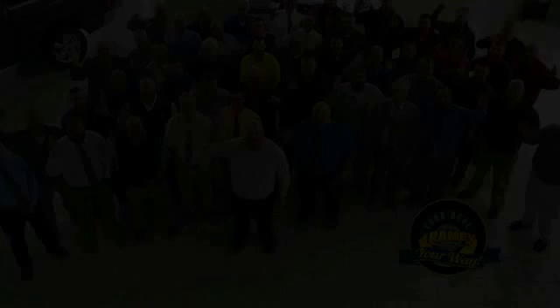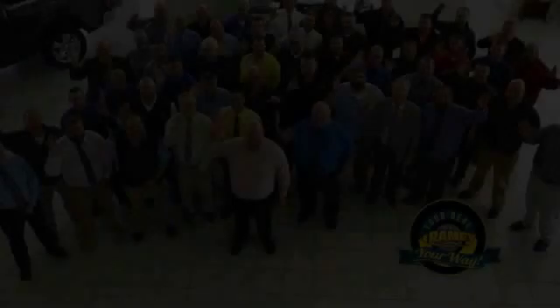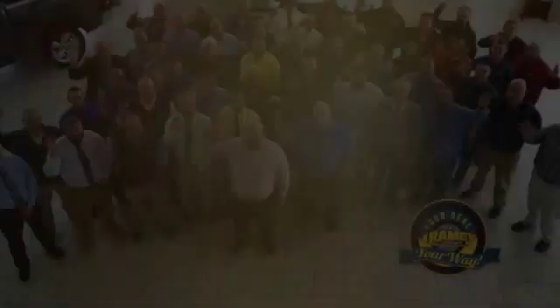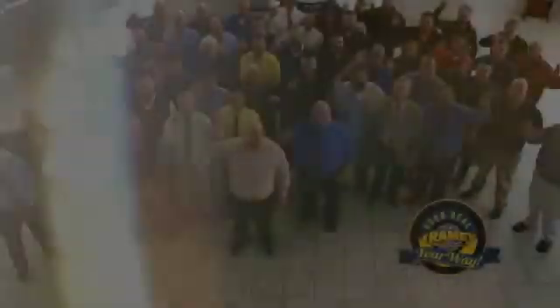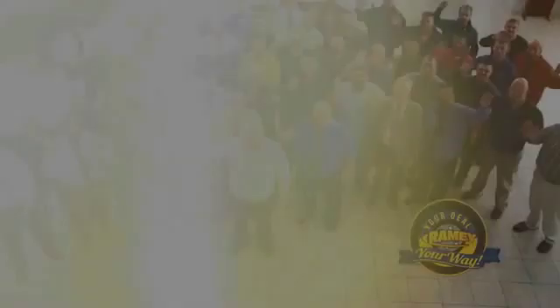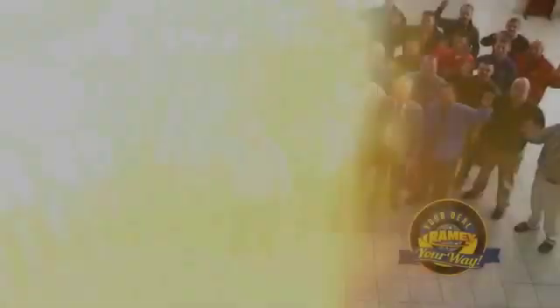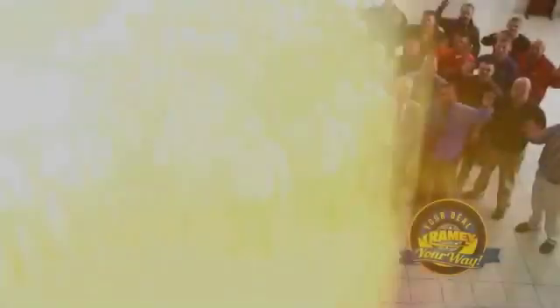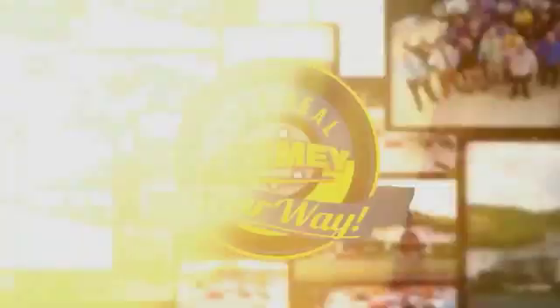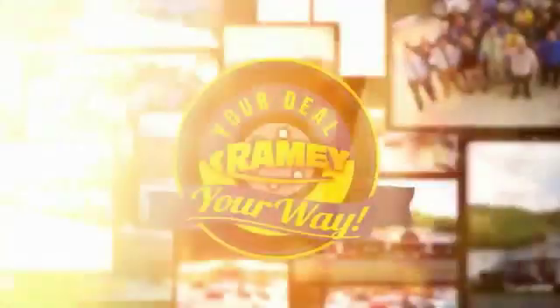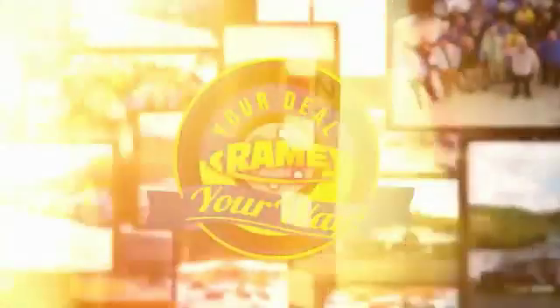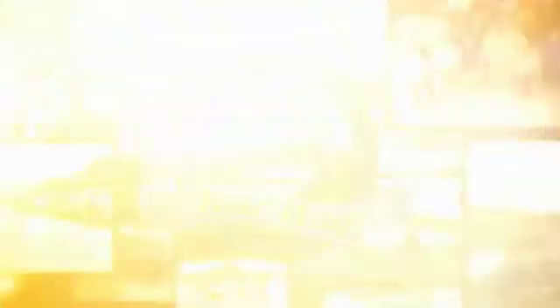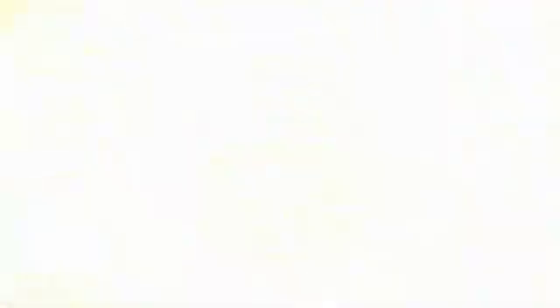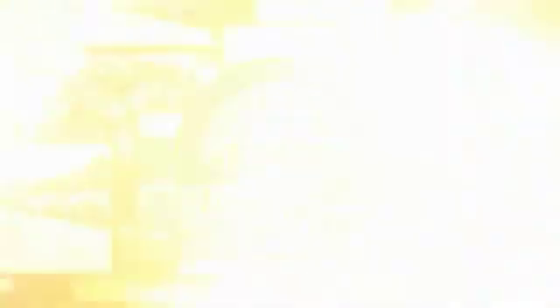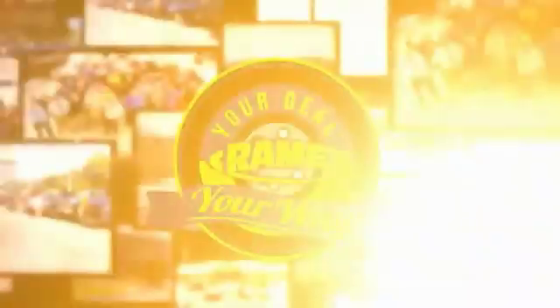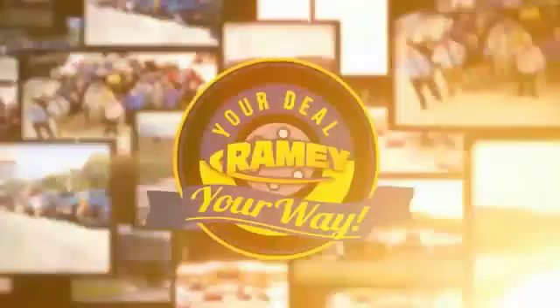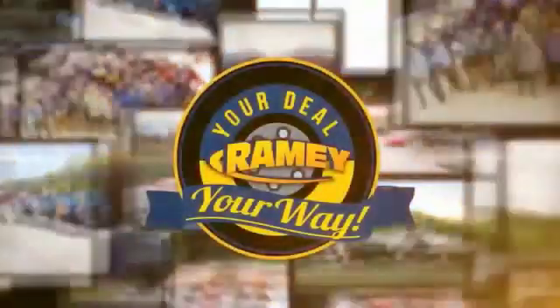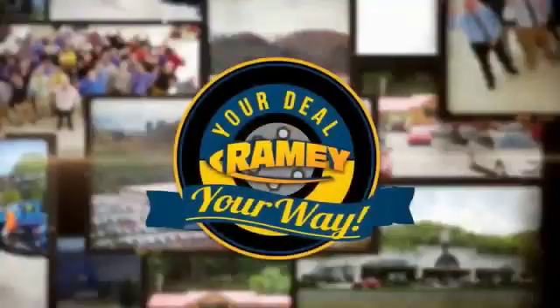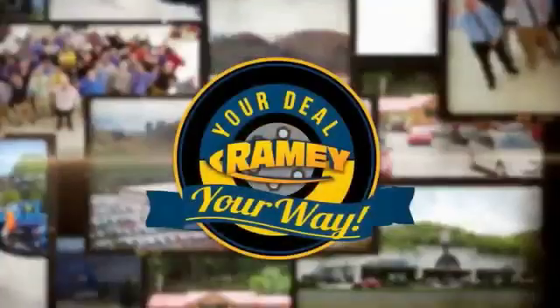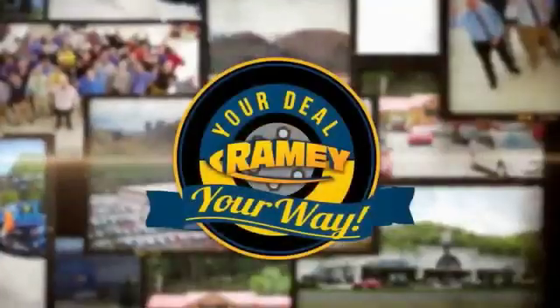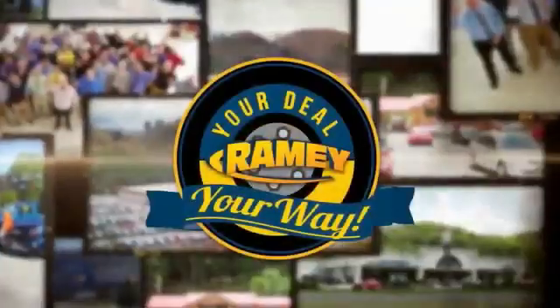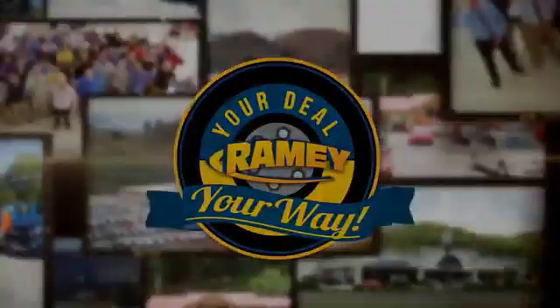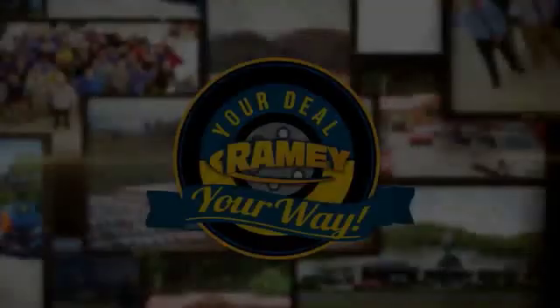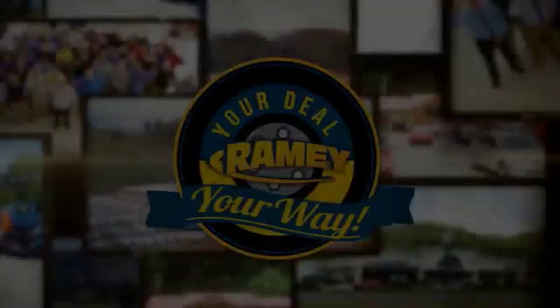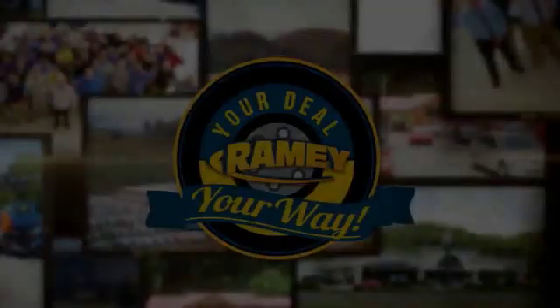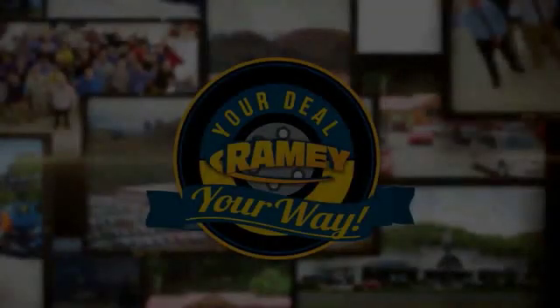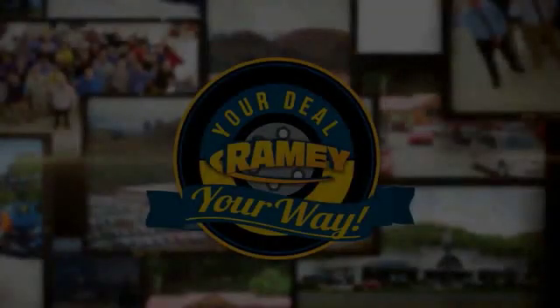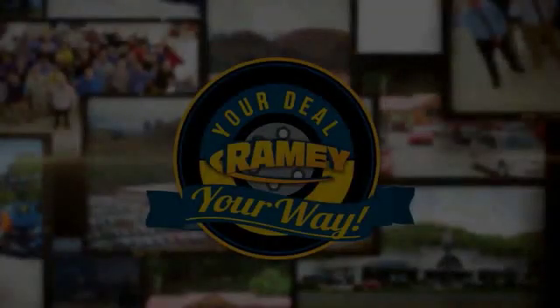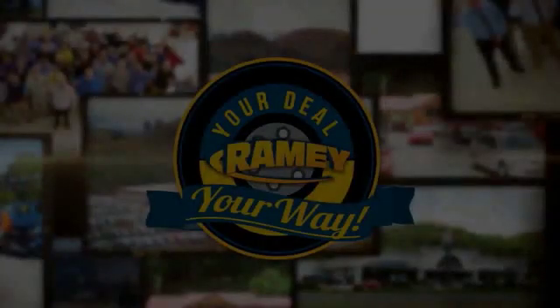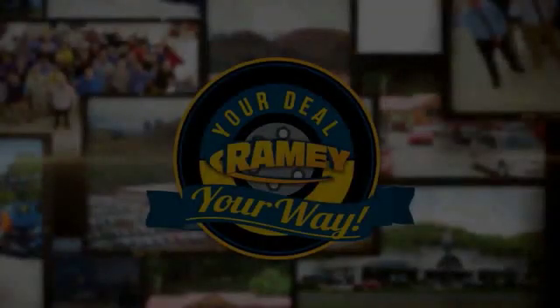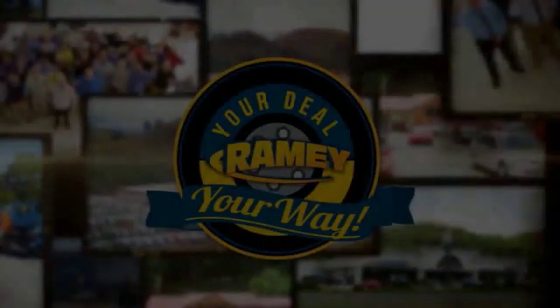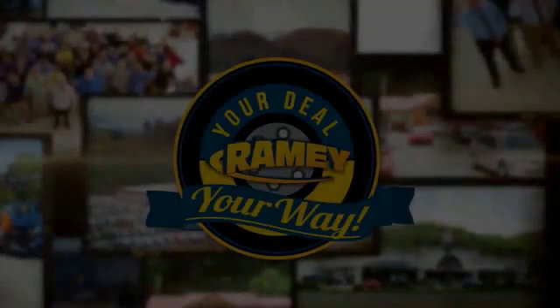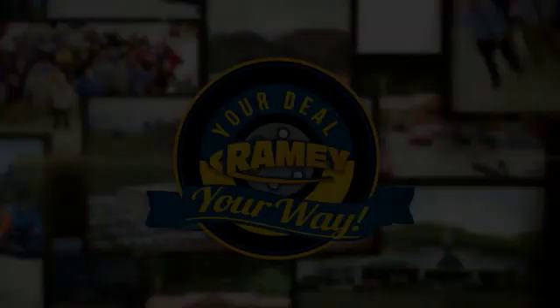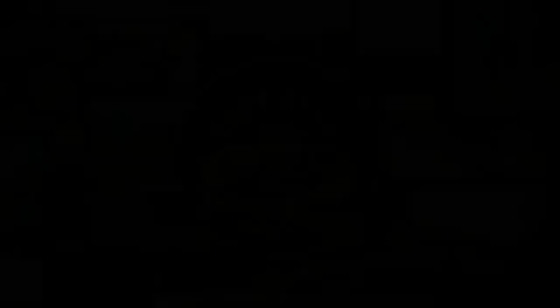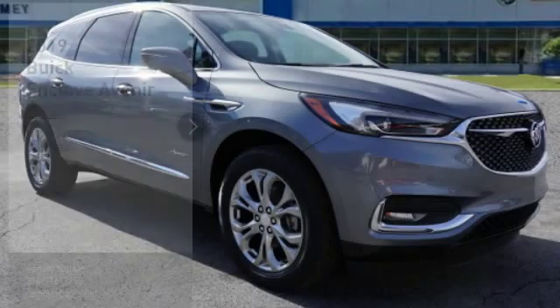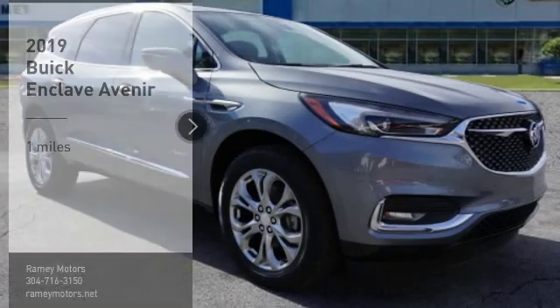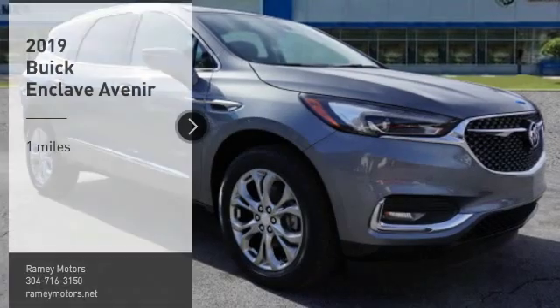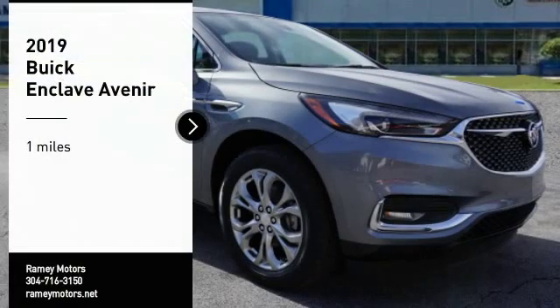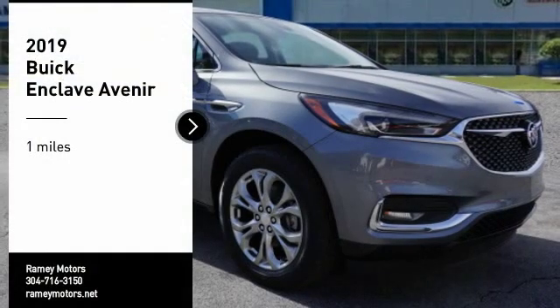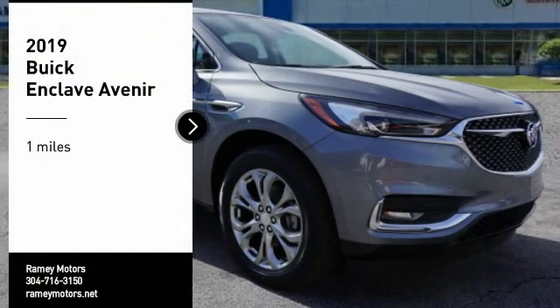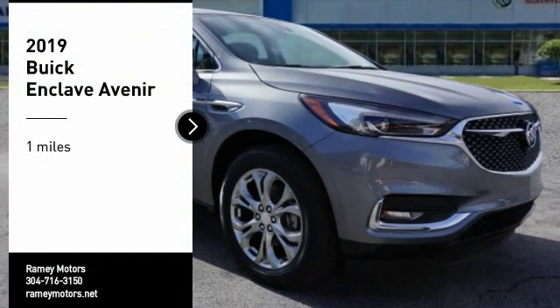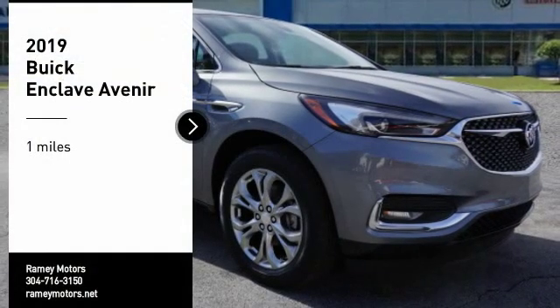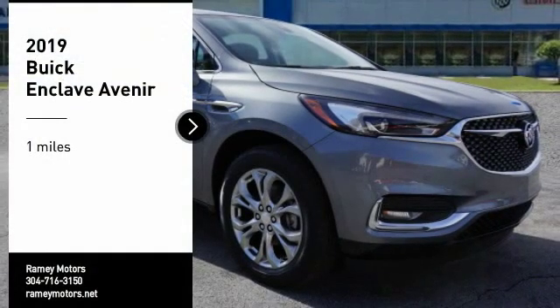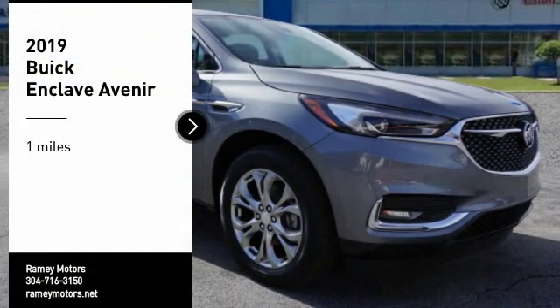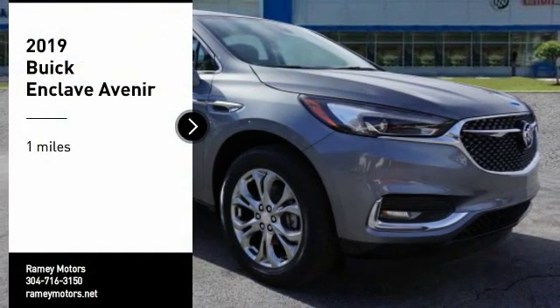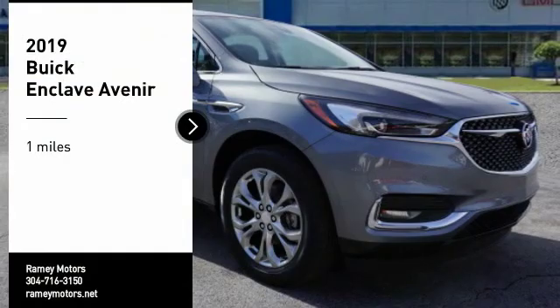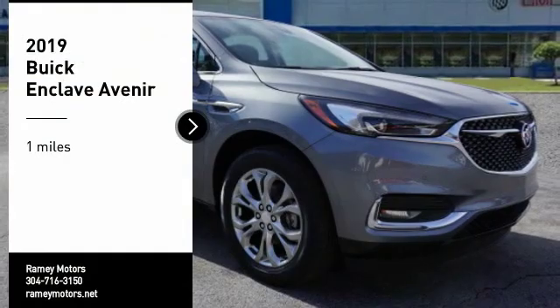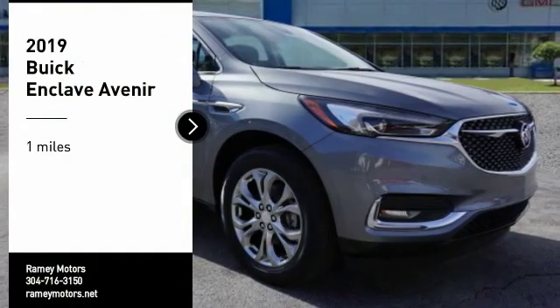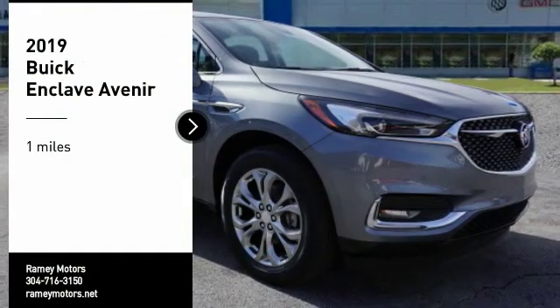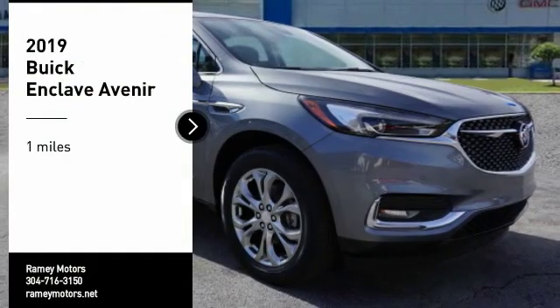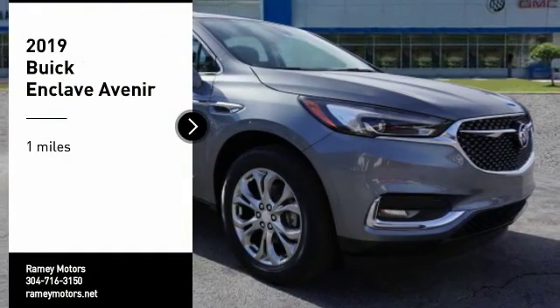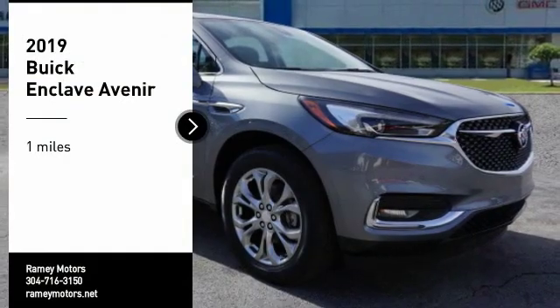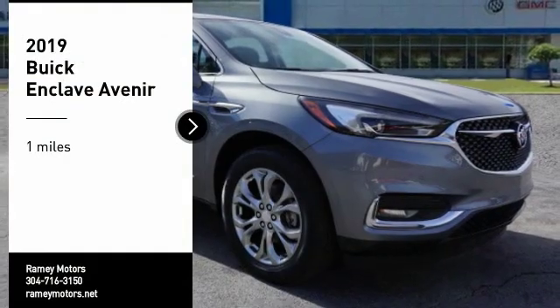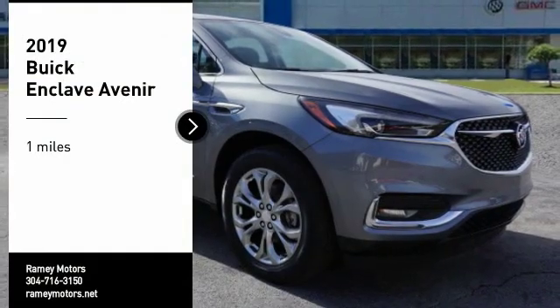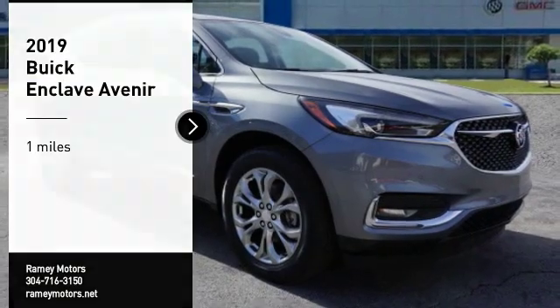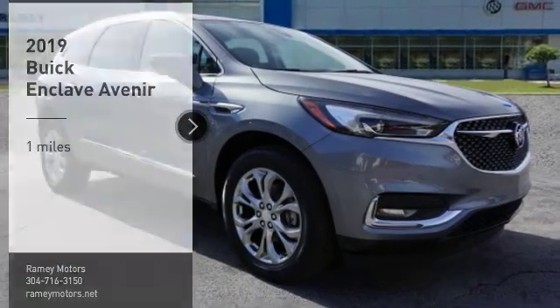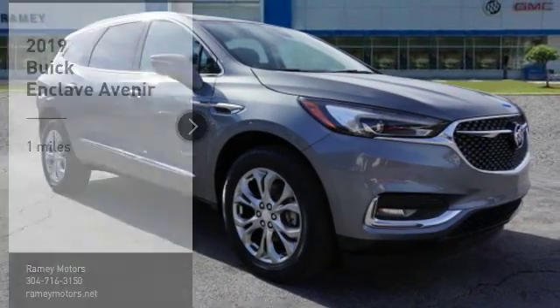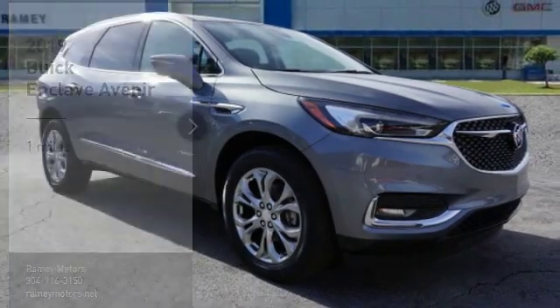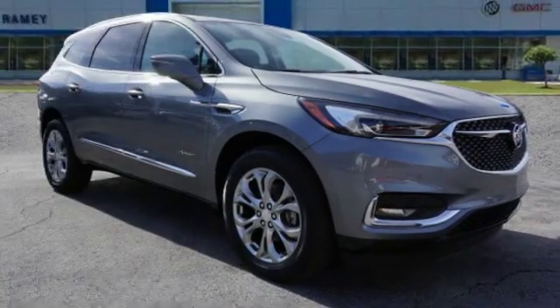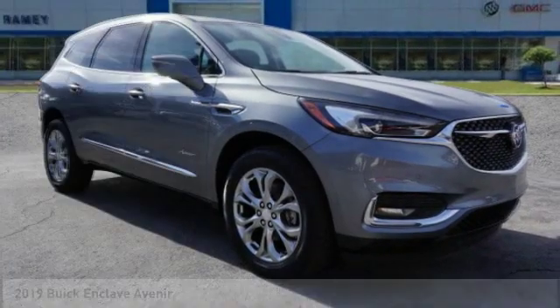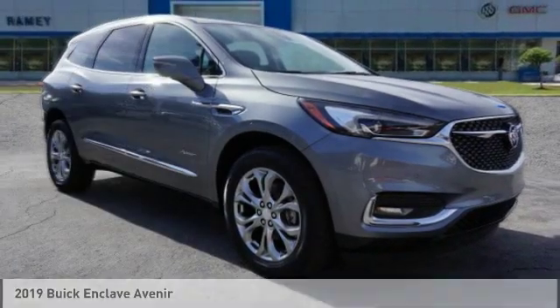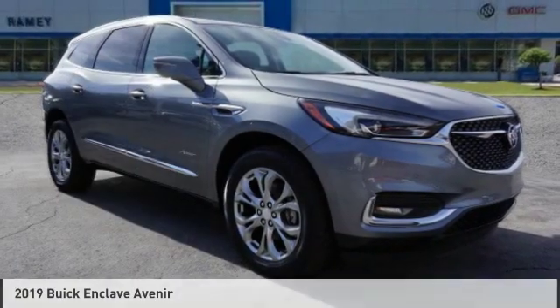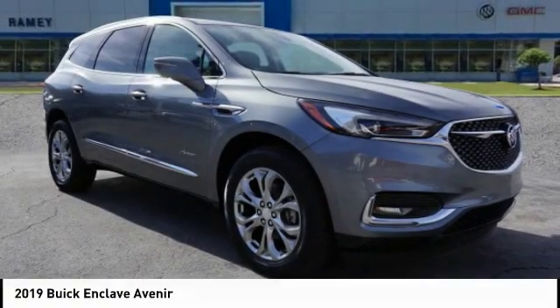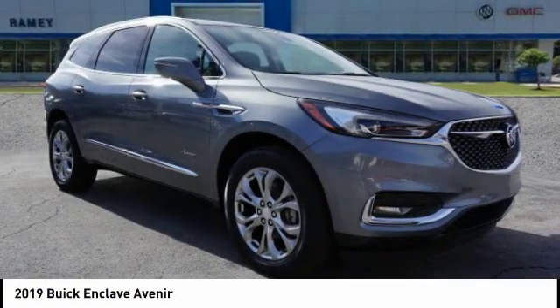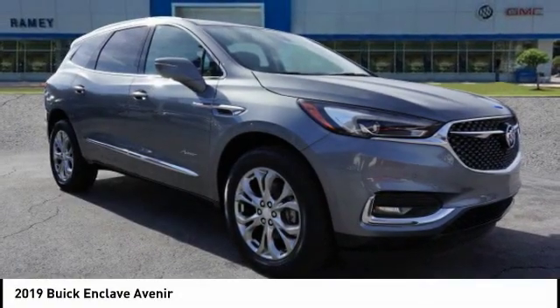When it's raining, it's your deal, your way. Come test drive the 2019 Enclave.